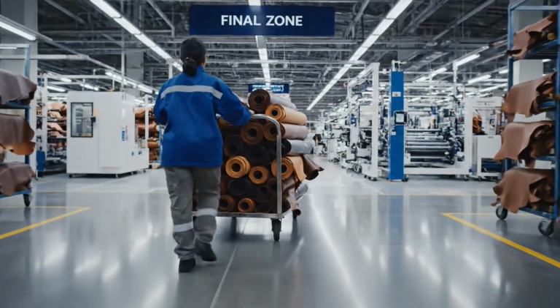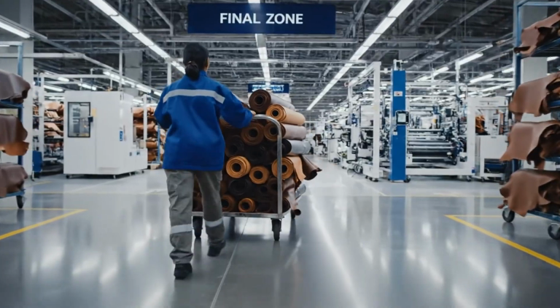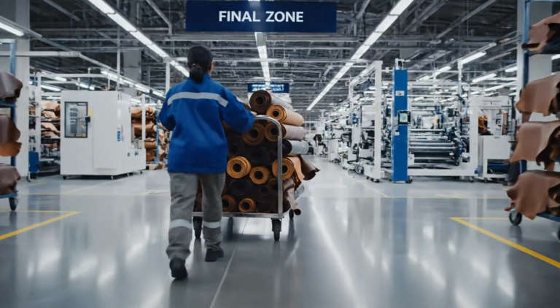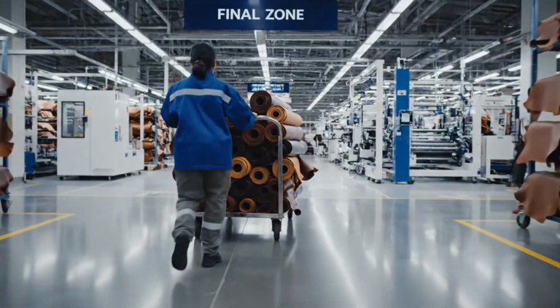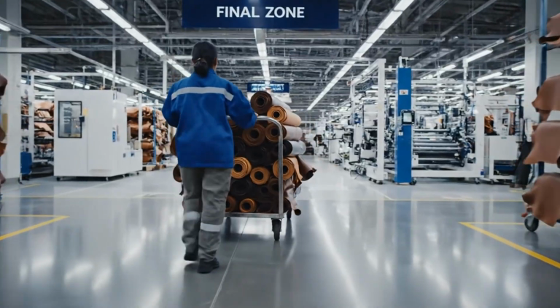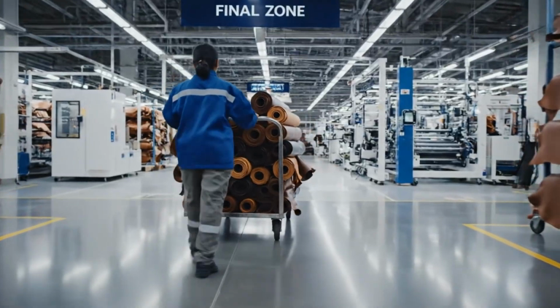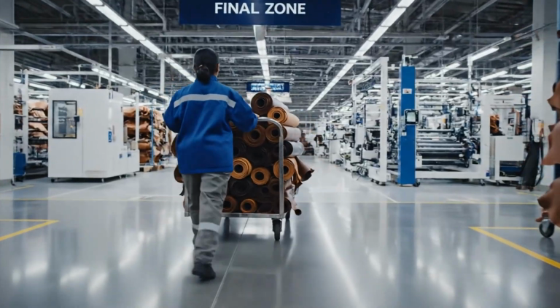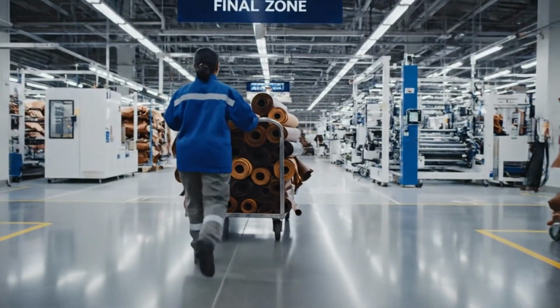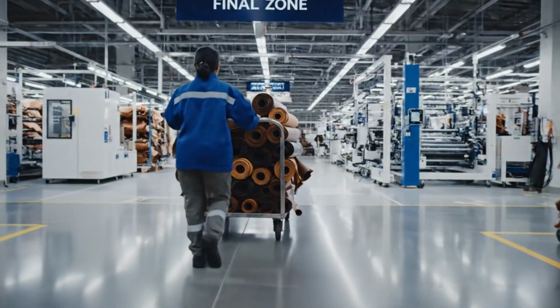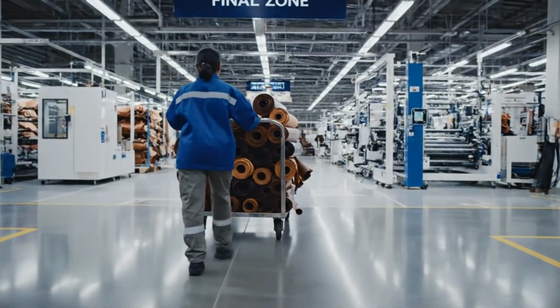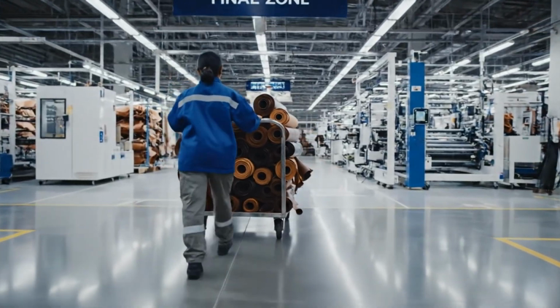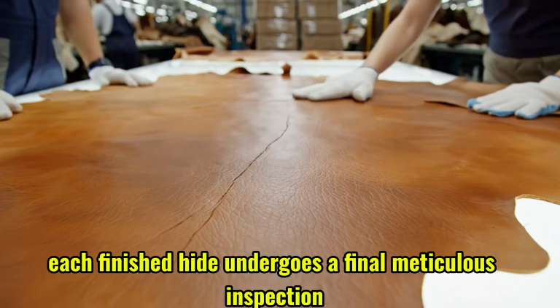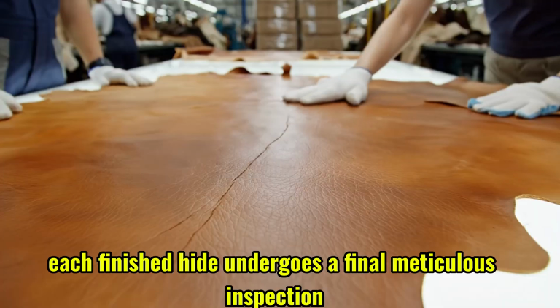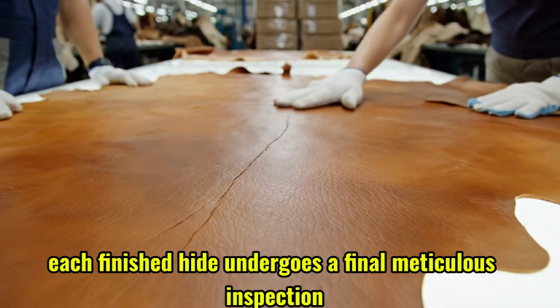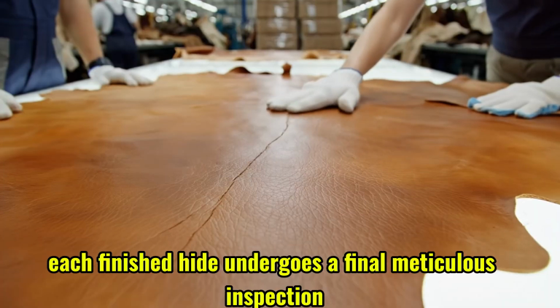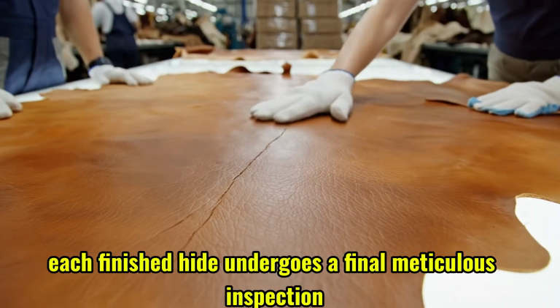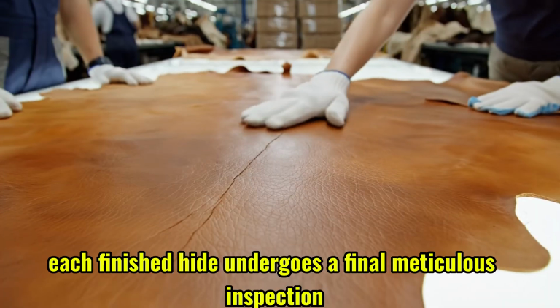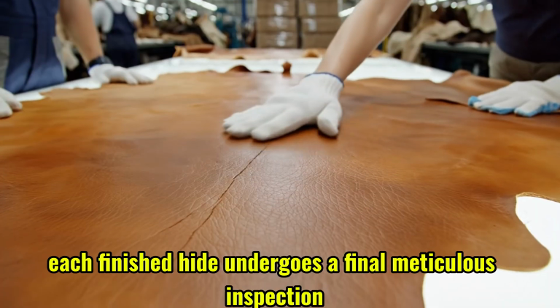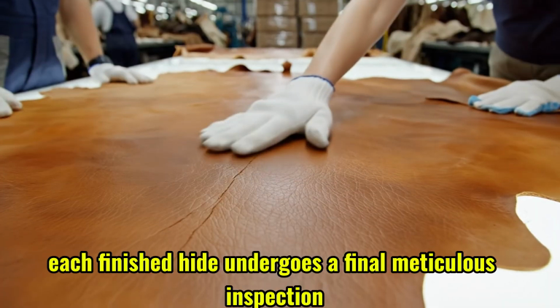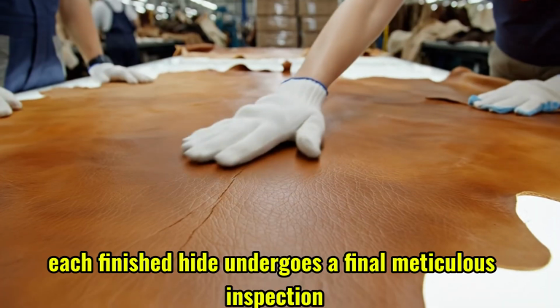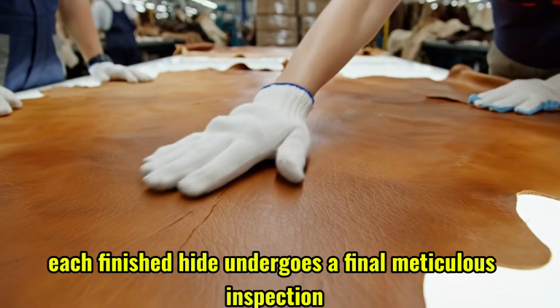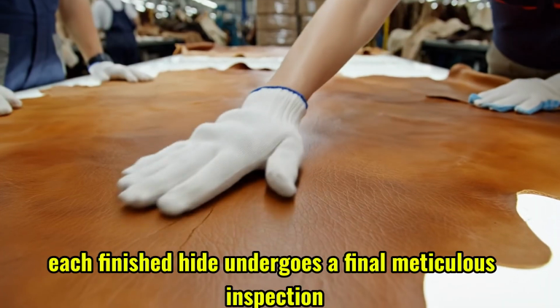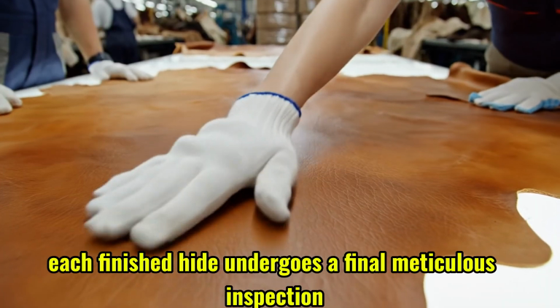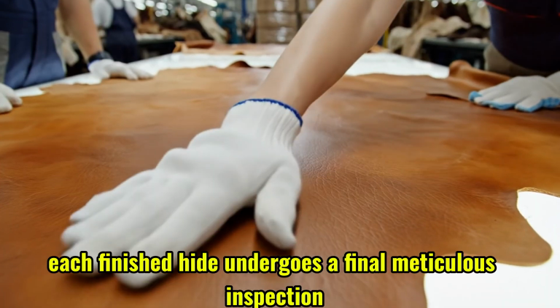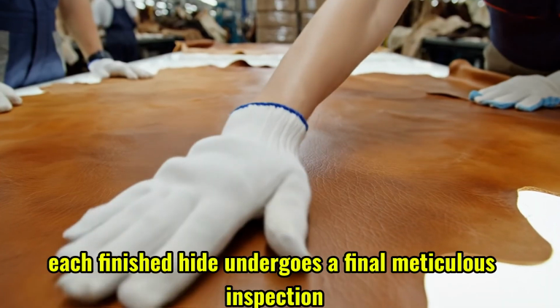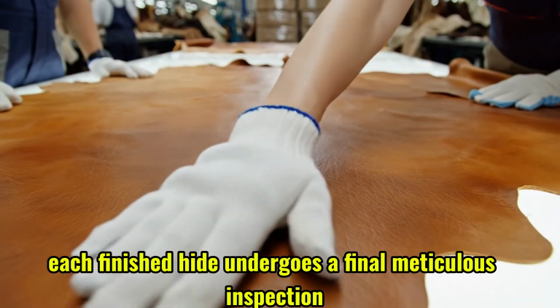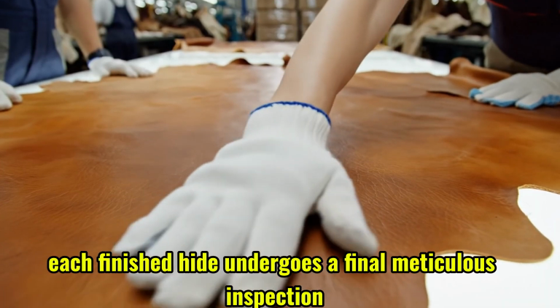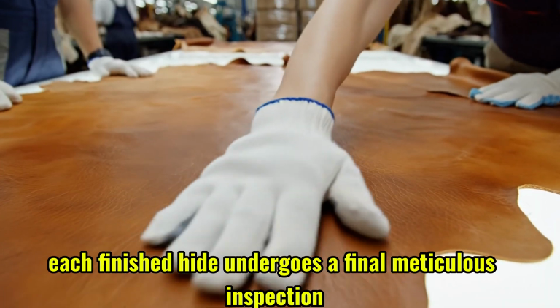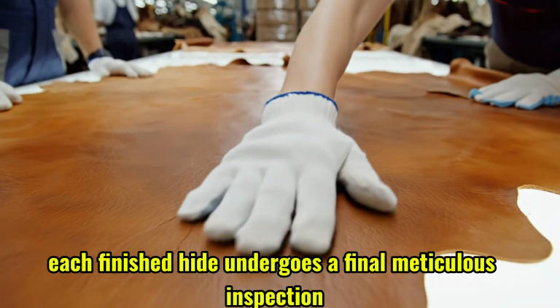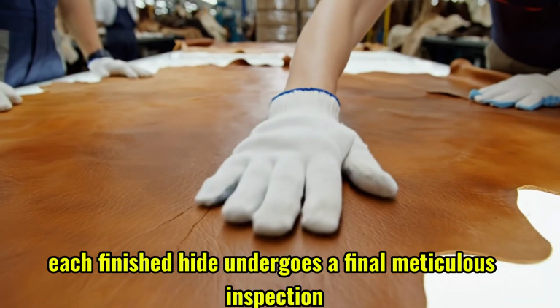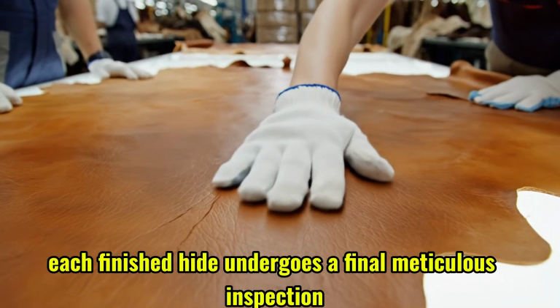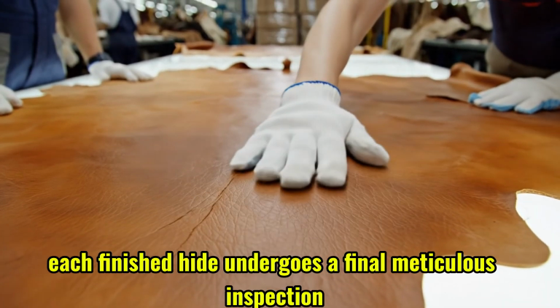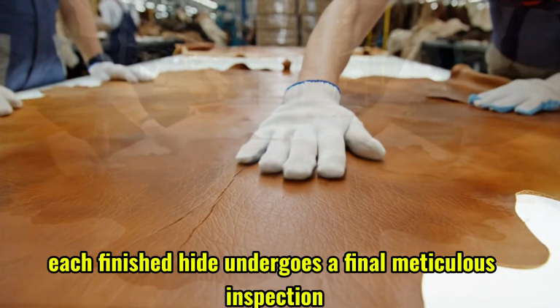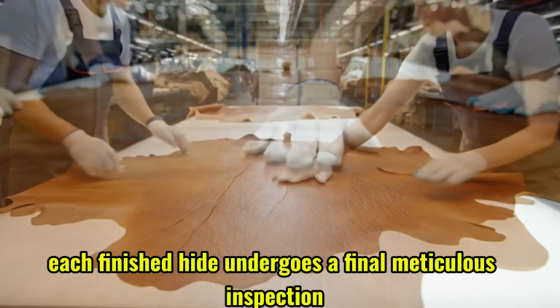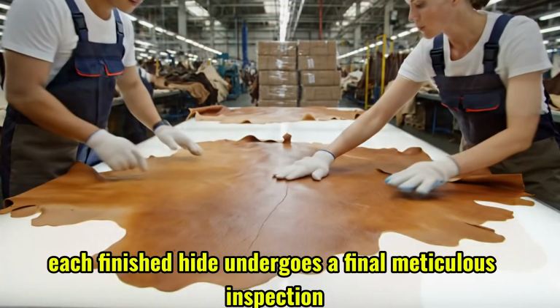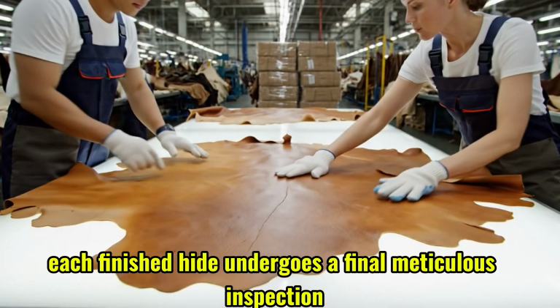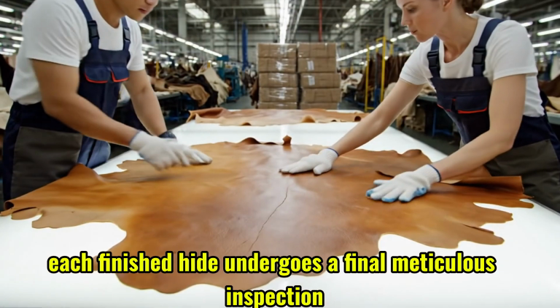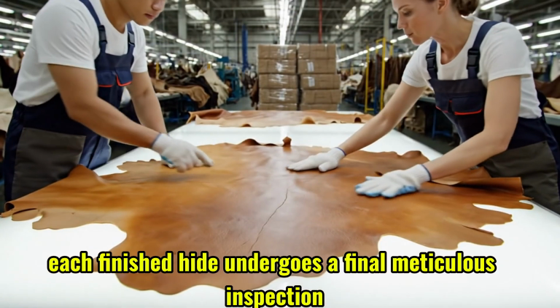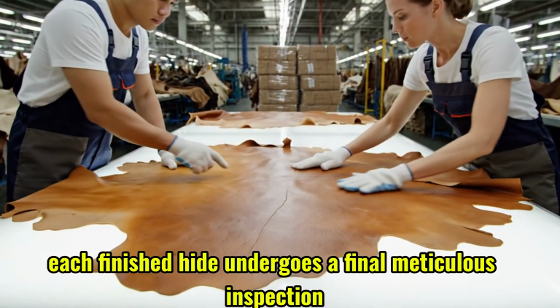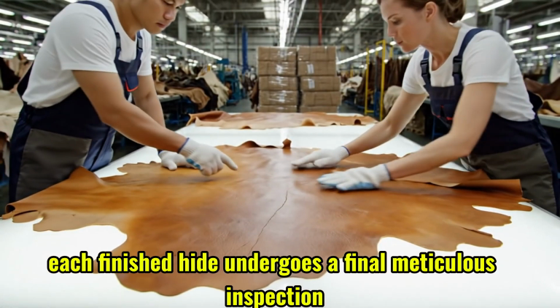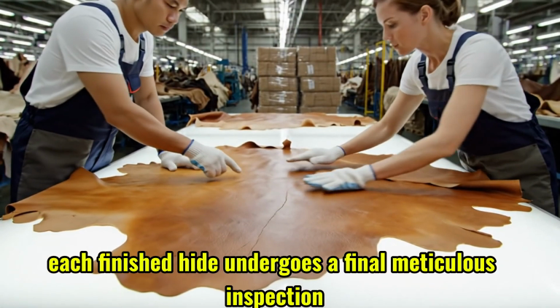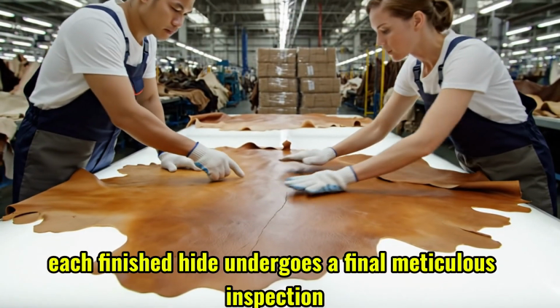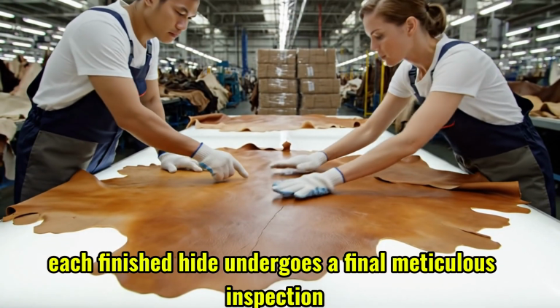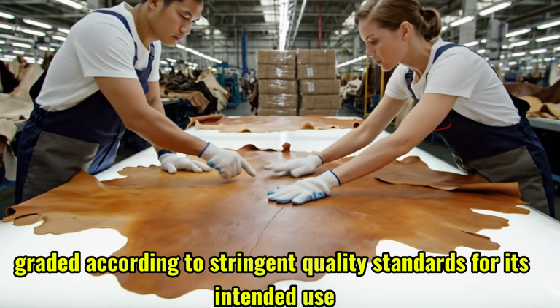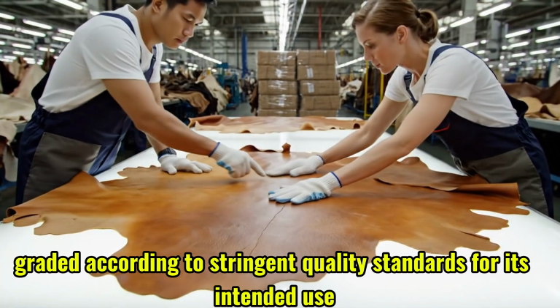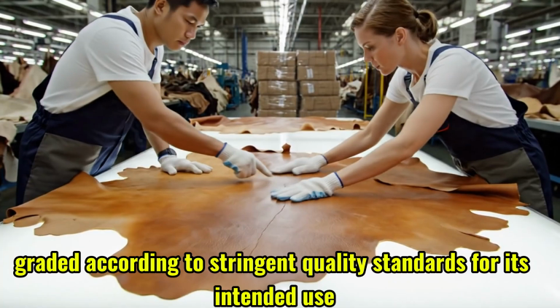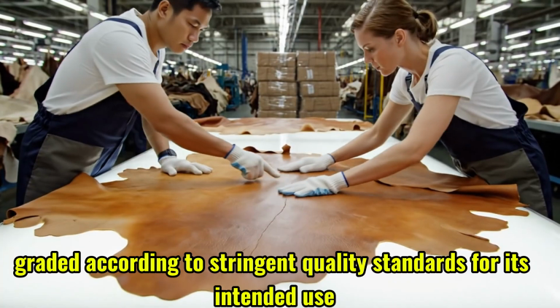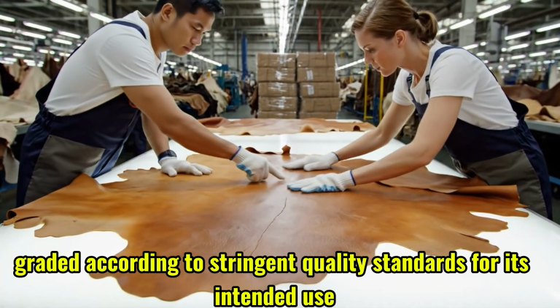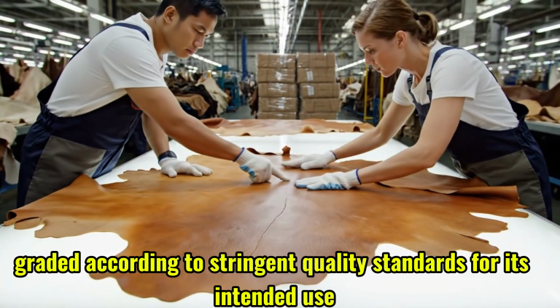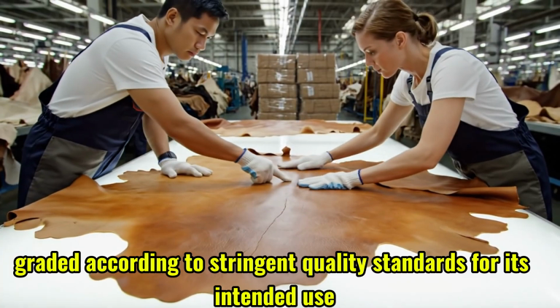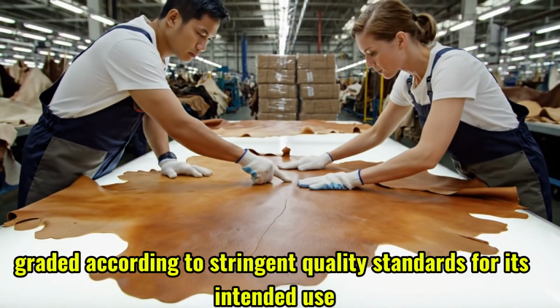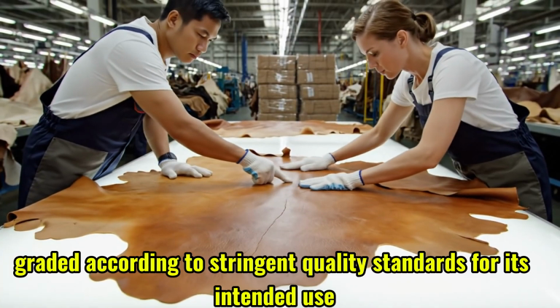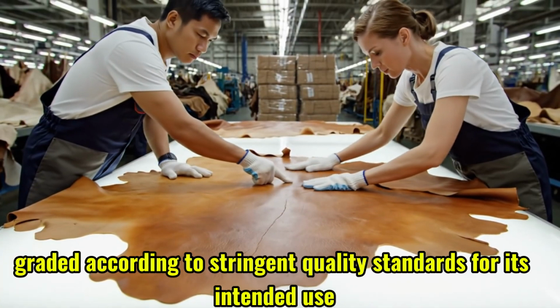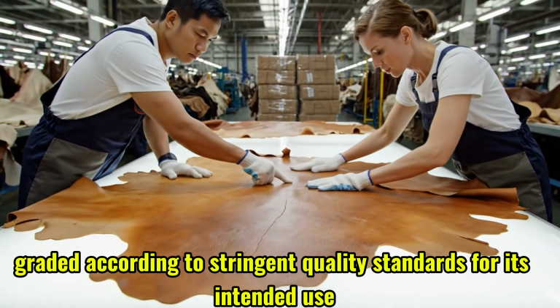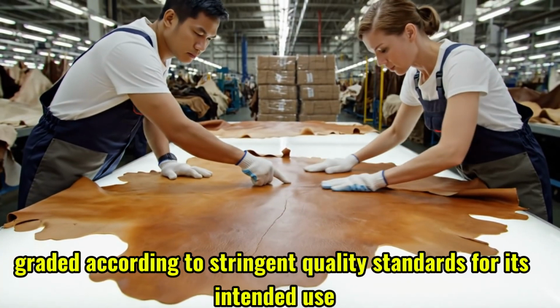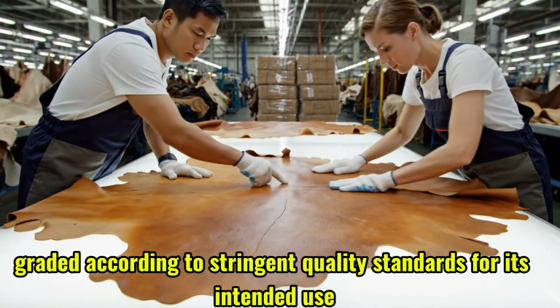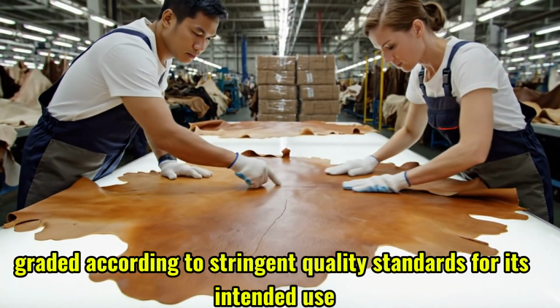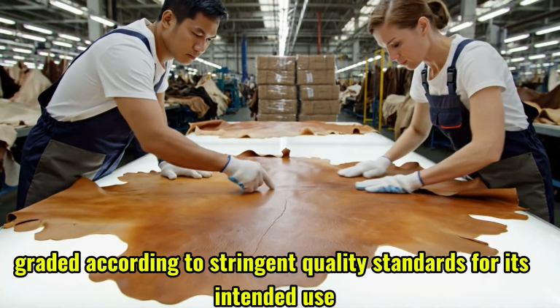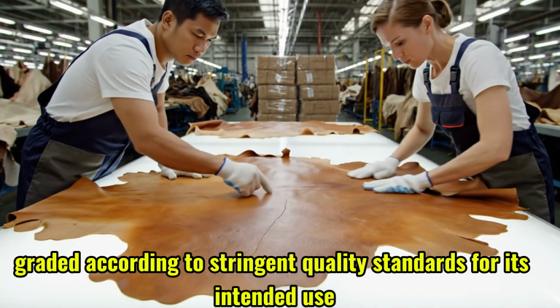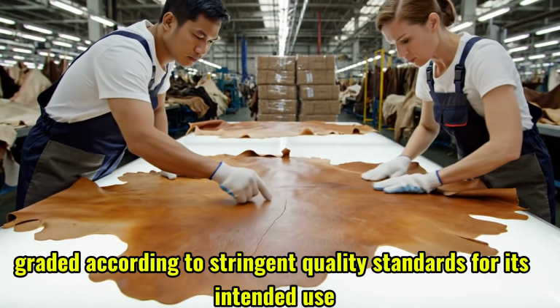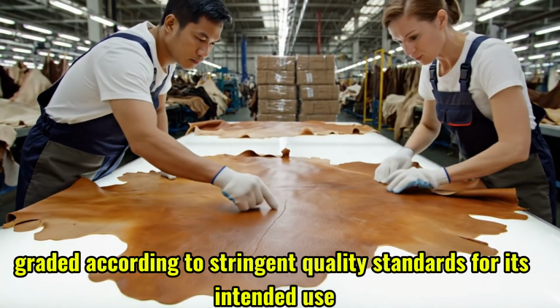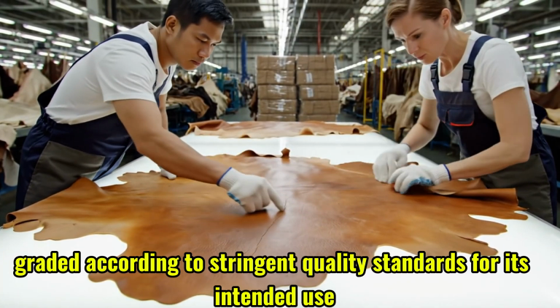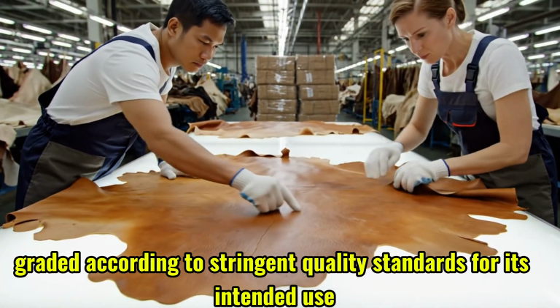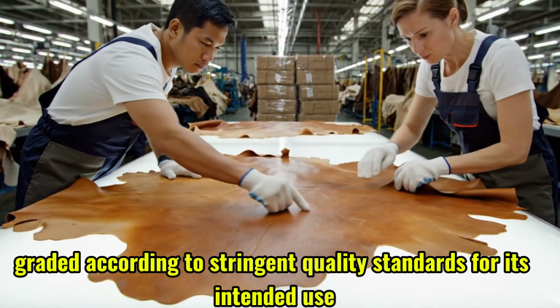Each finished hide undergoes a final, meticulous inspection, graded according to stringent quality standards.